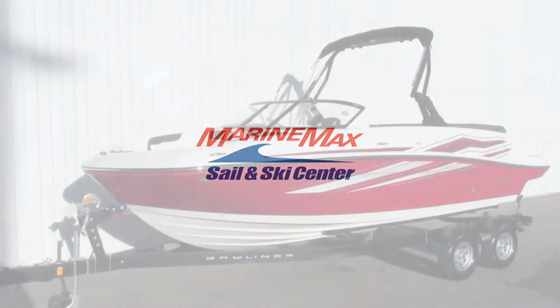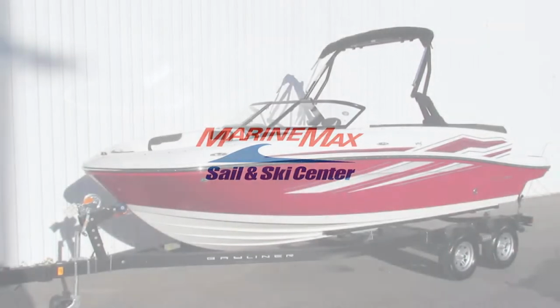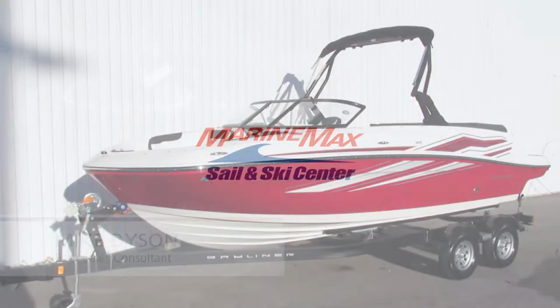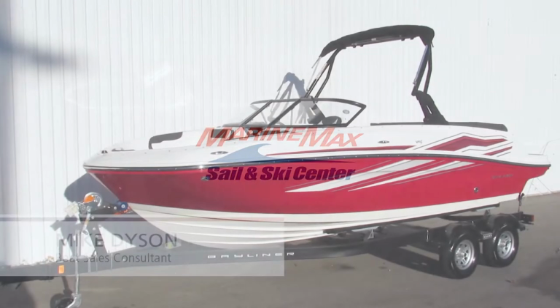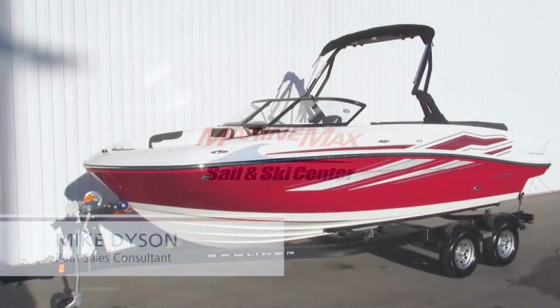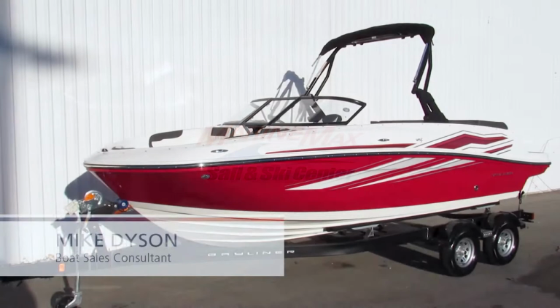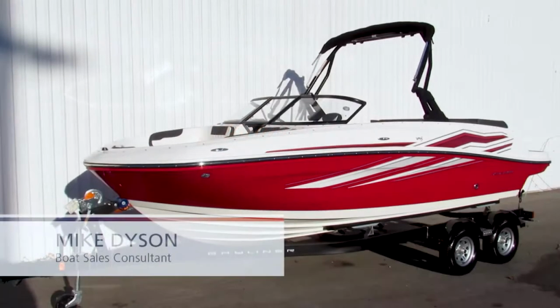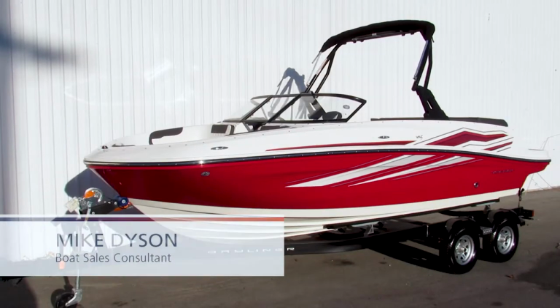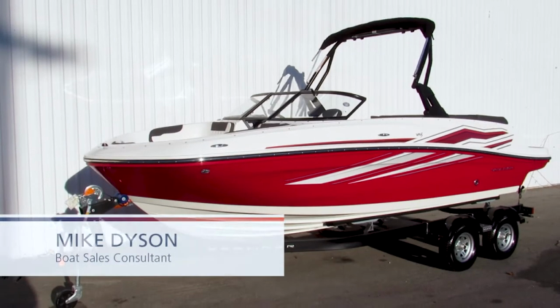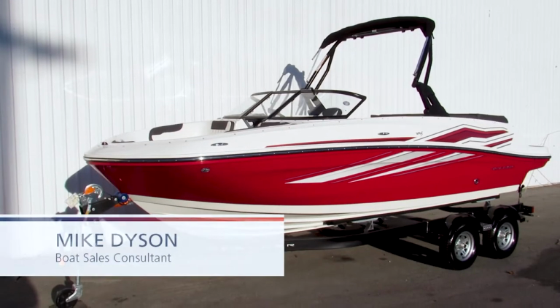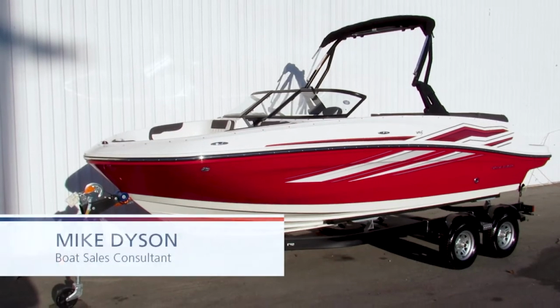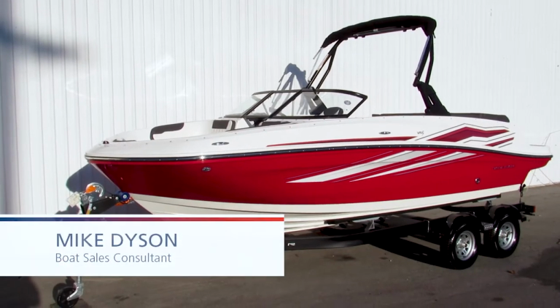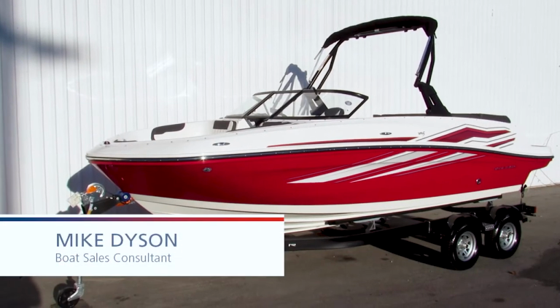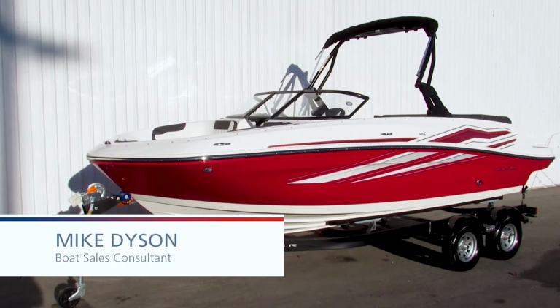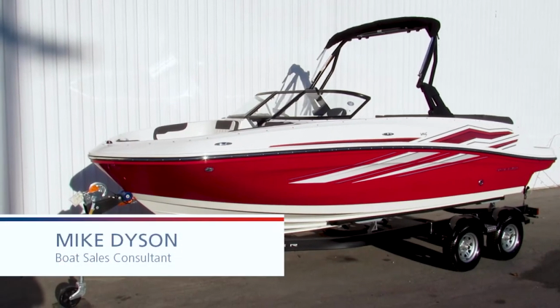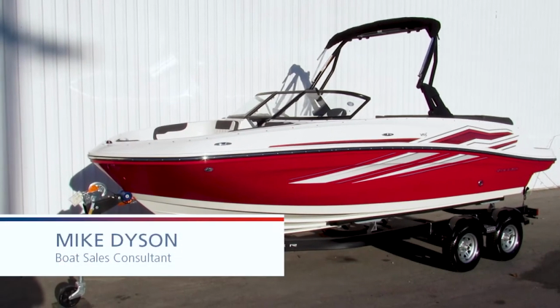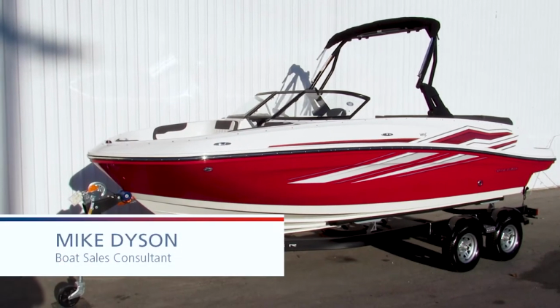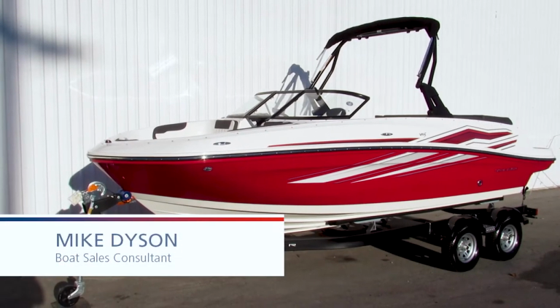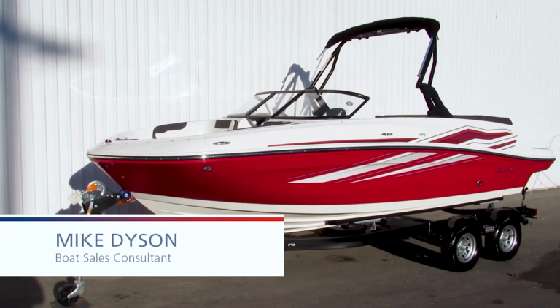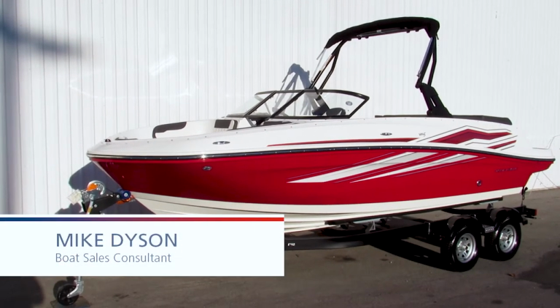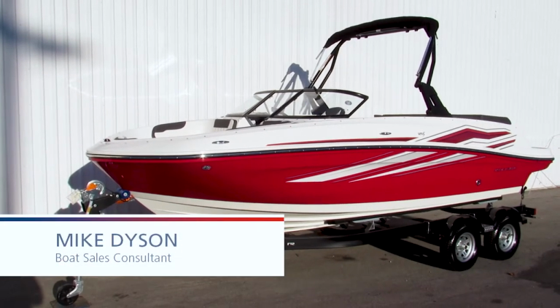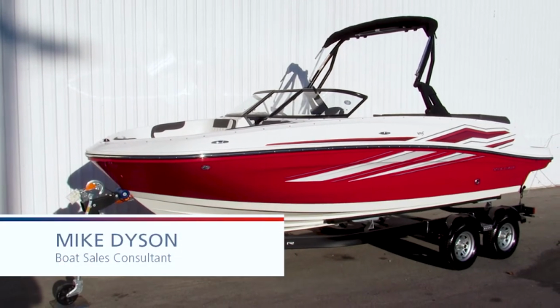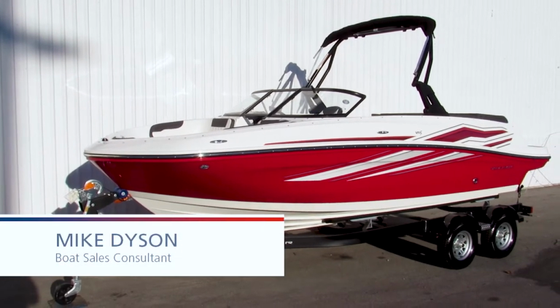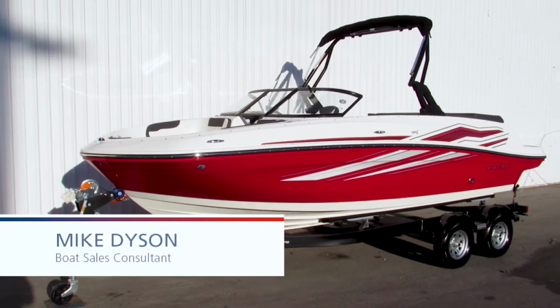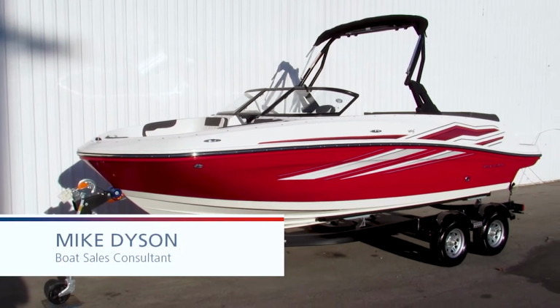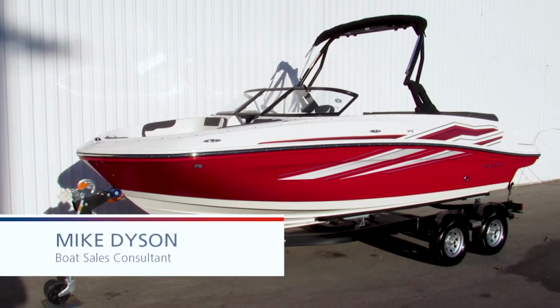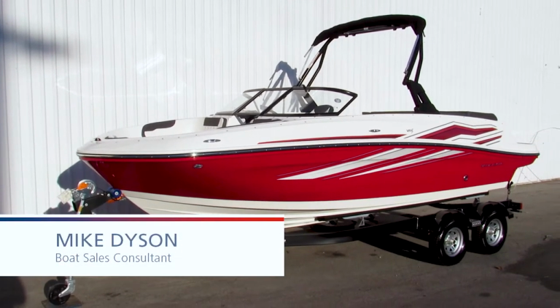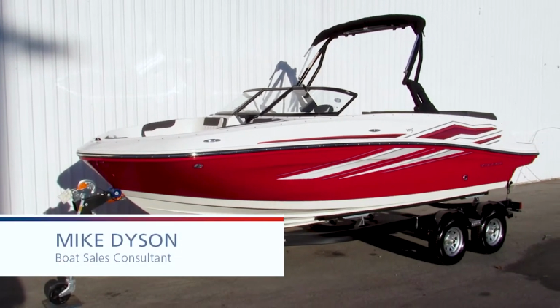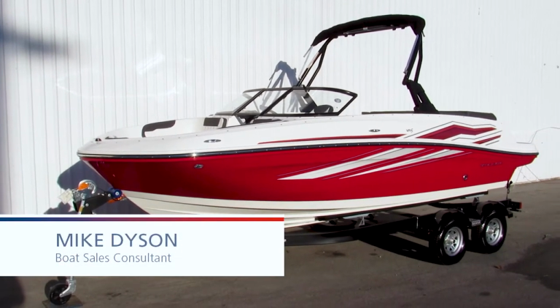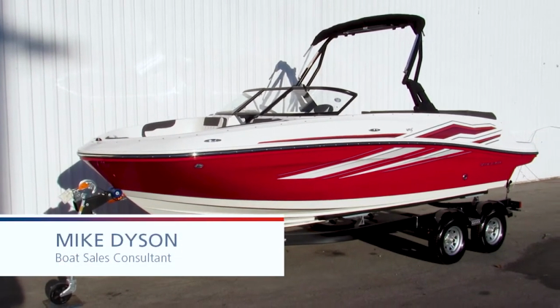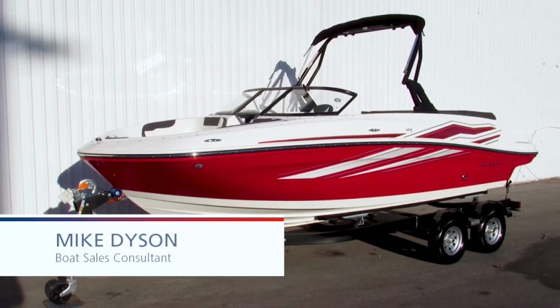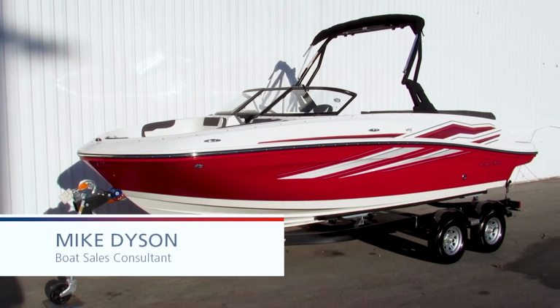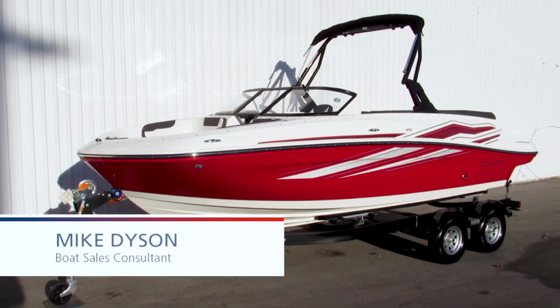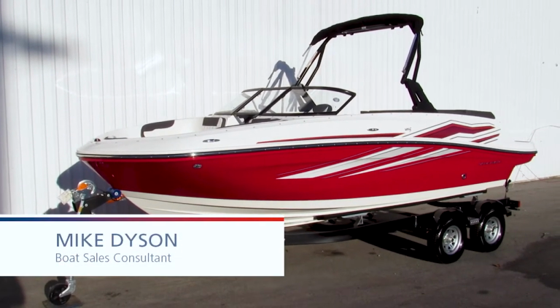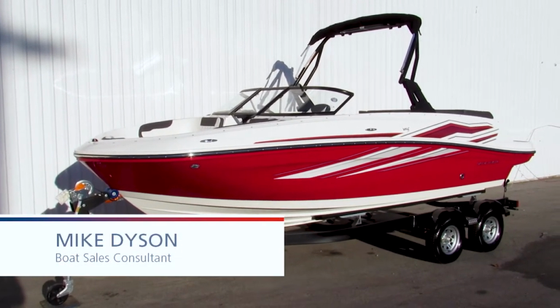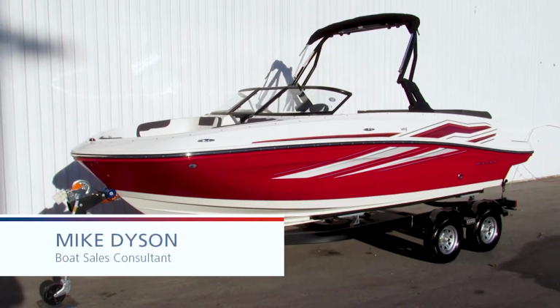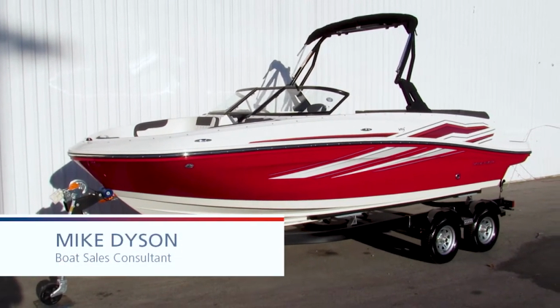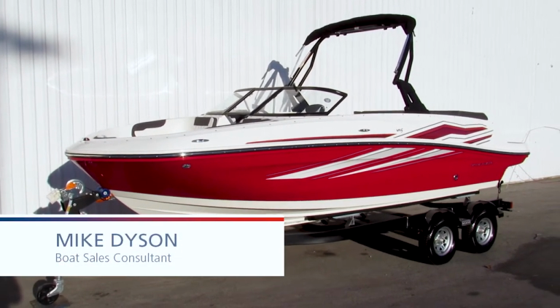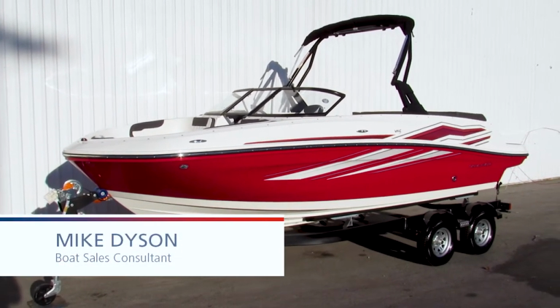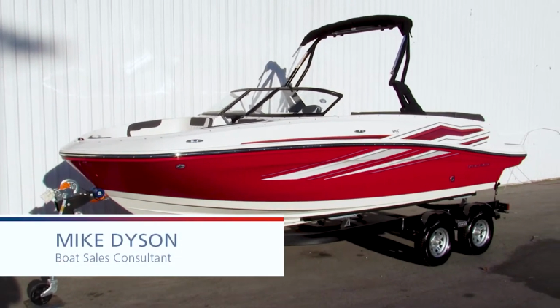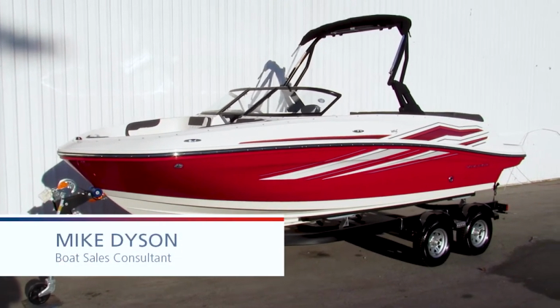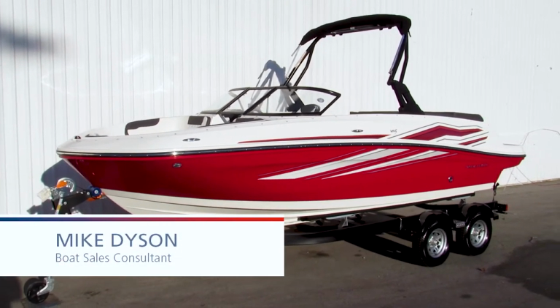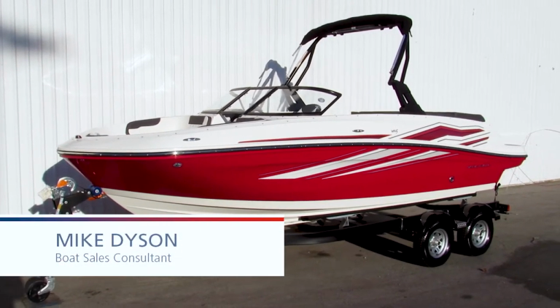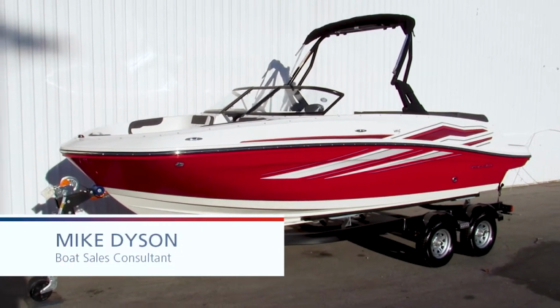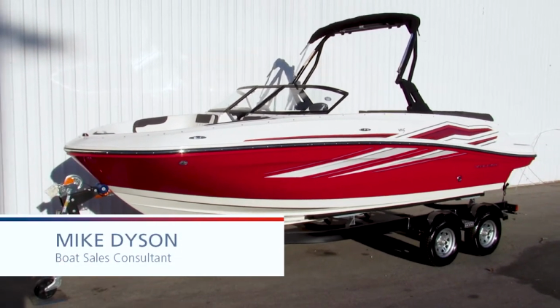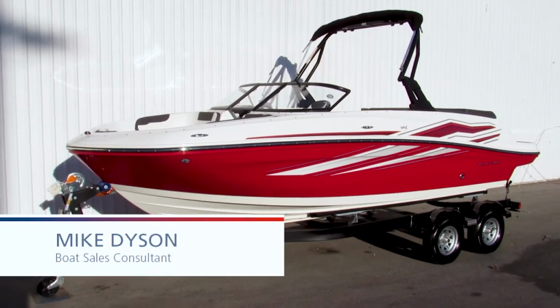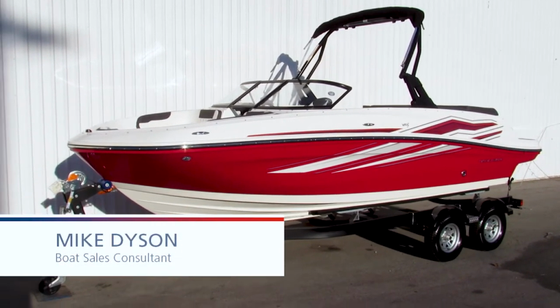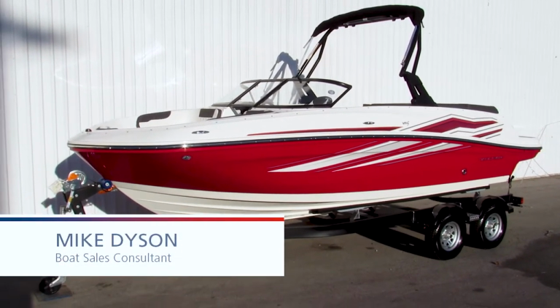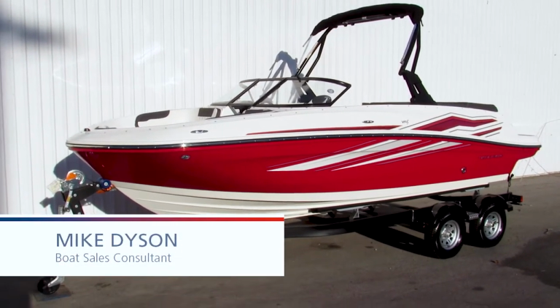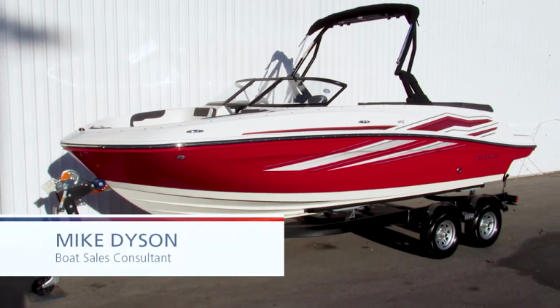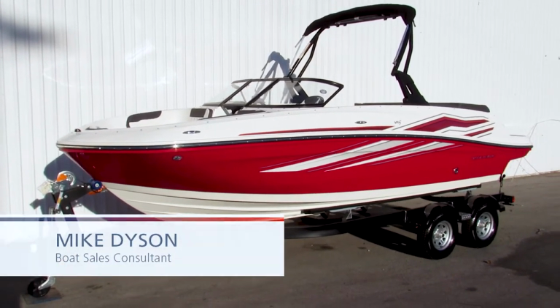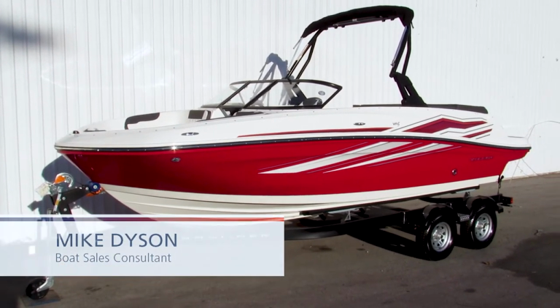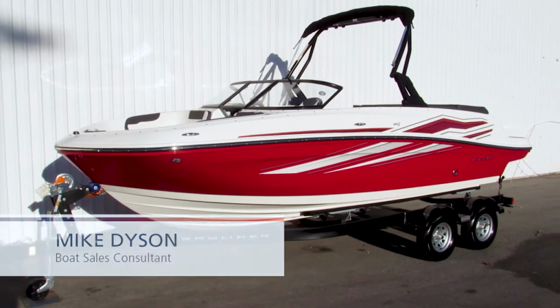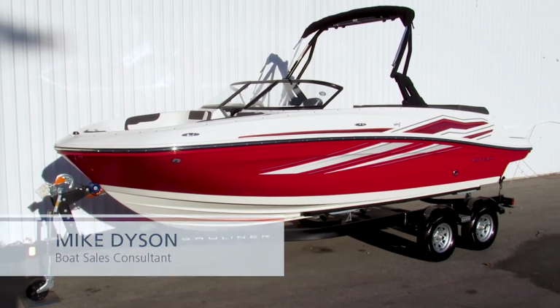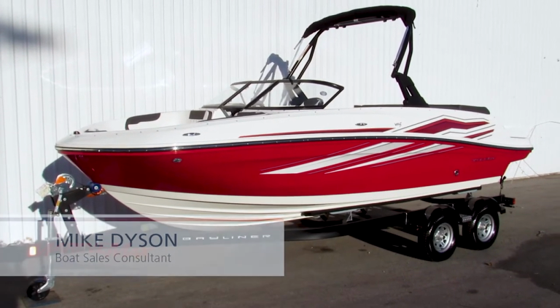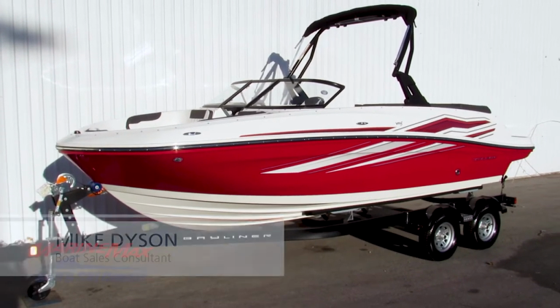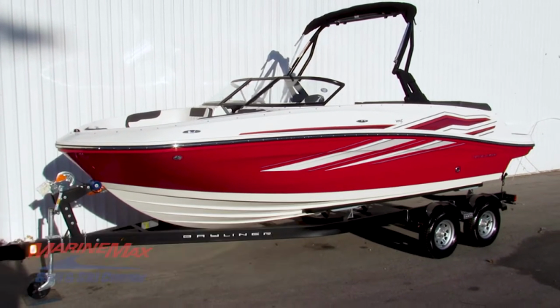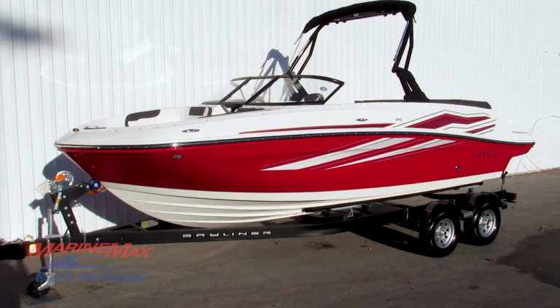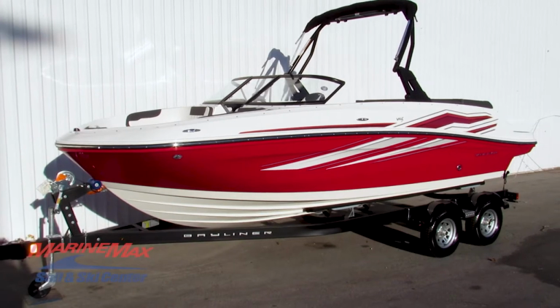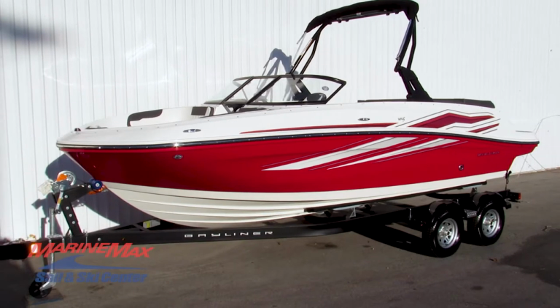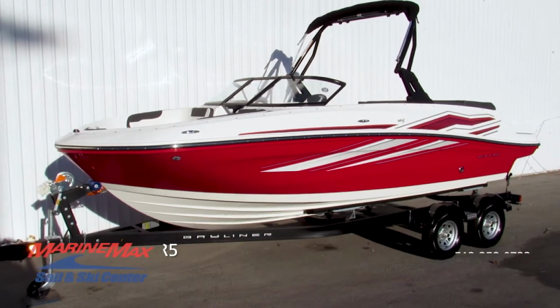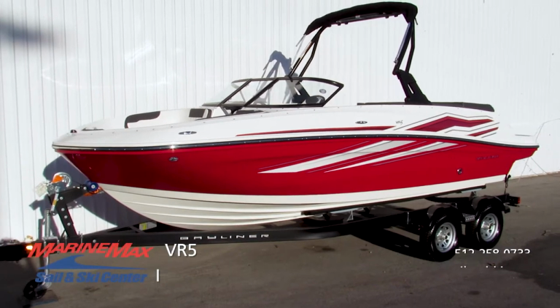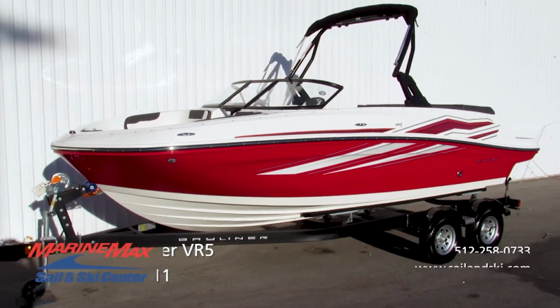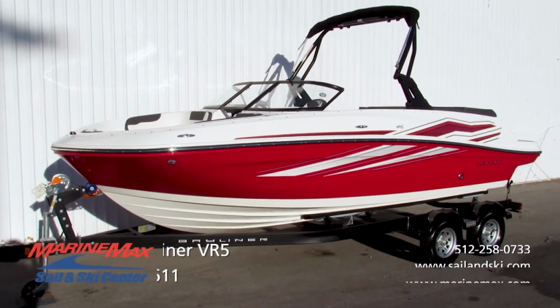Hi, this is Mike with MarineMax Sail & Ski in San Antonio, Texas. Let's take a good look at this 2020 Bayliner VR5.